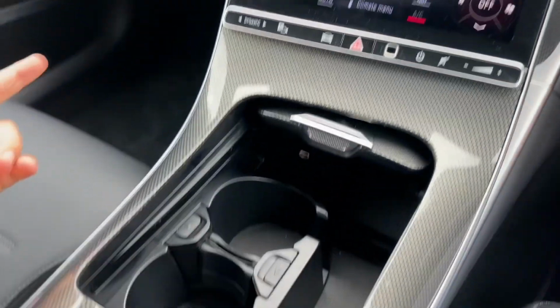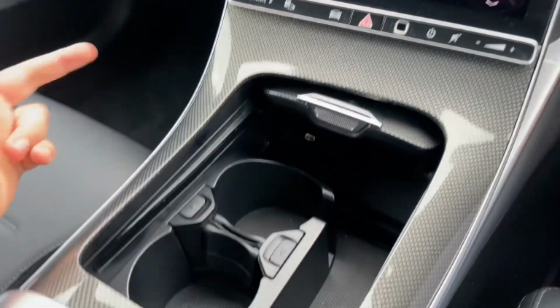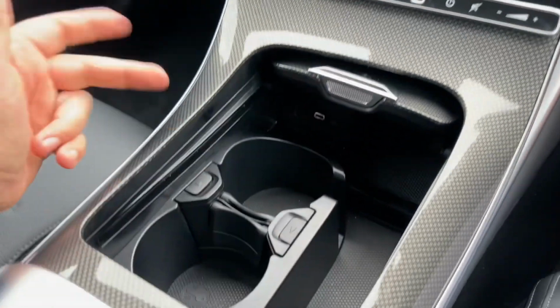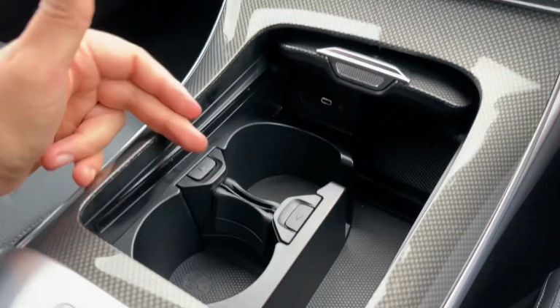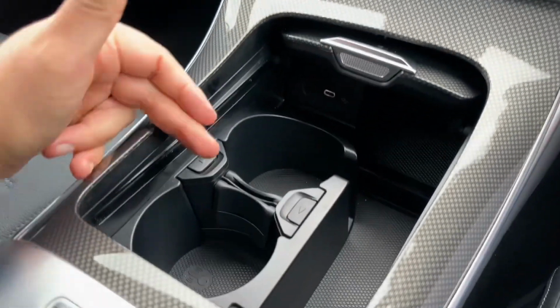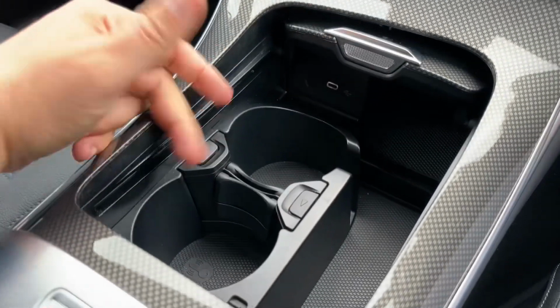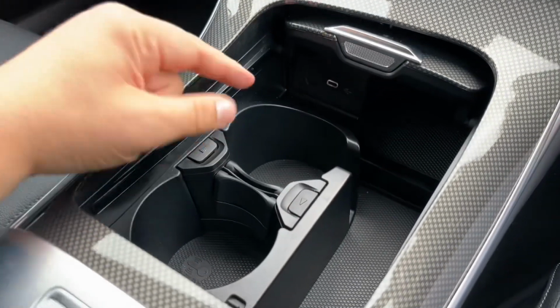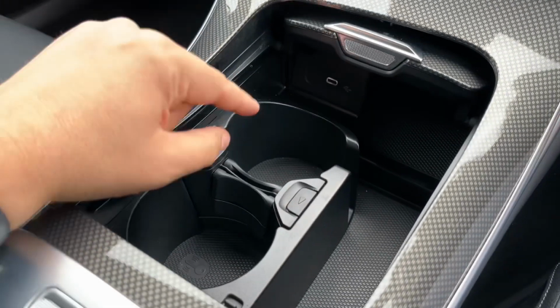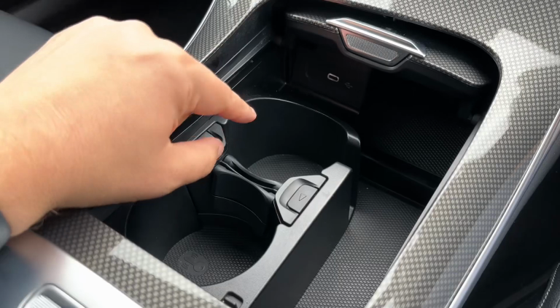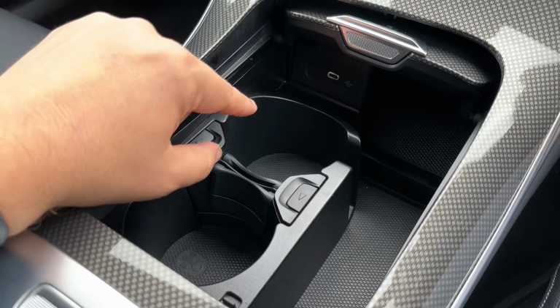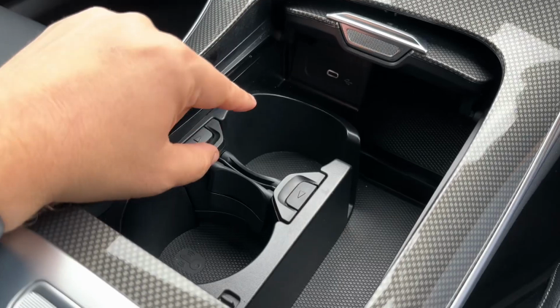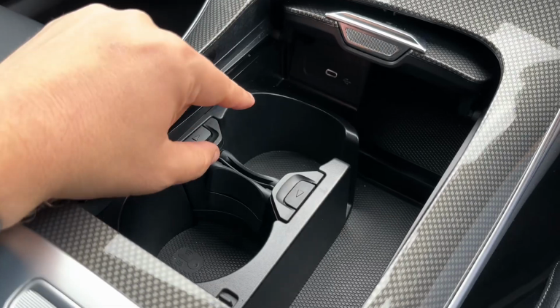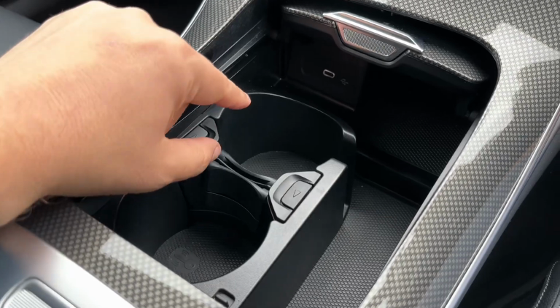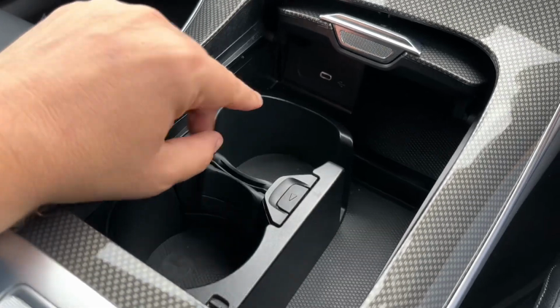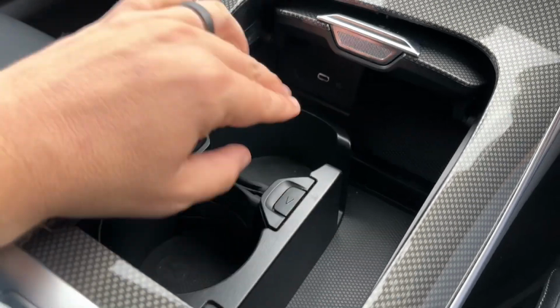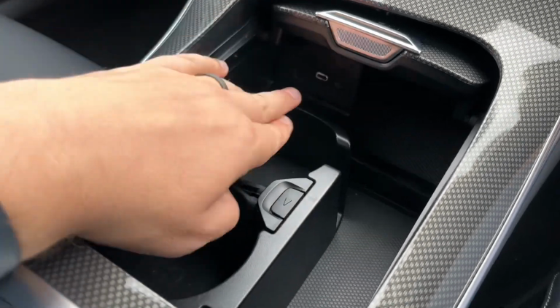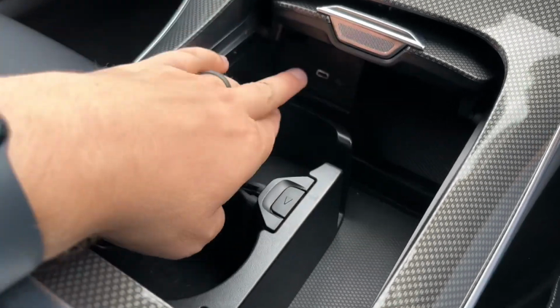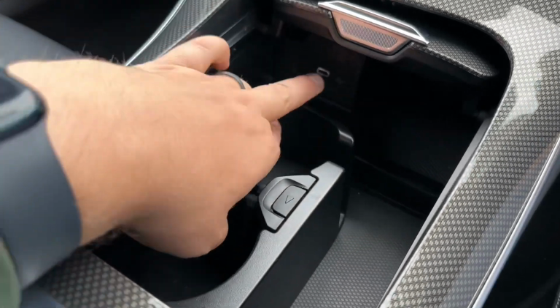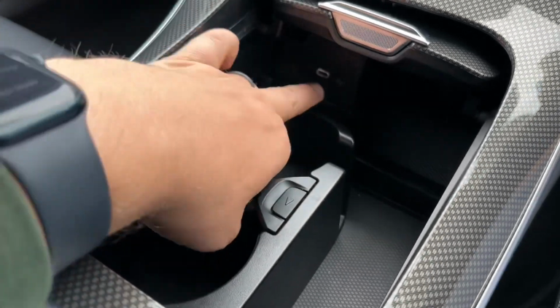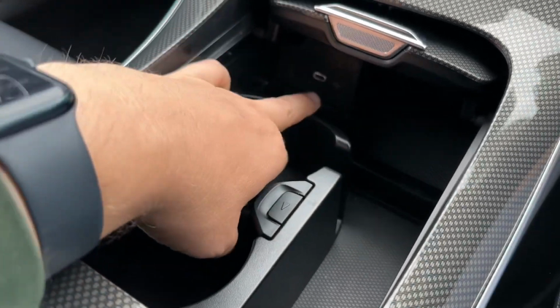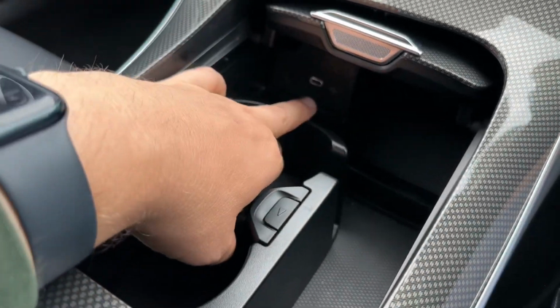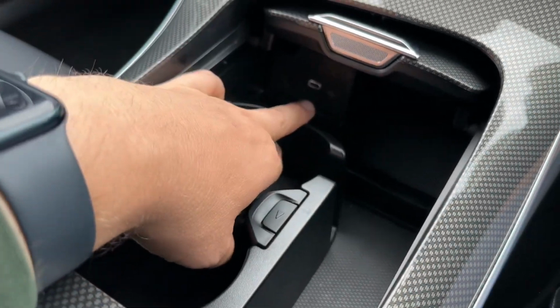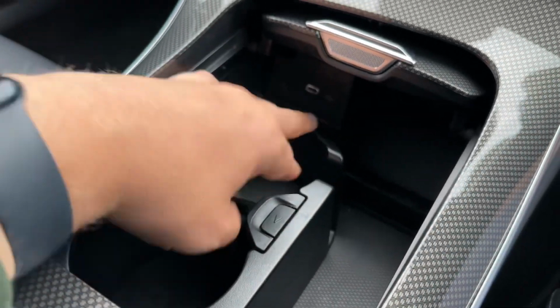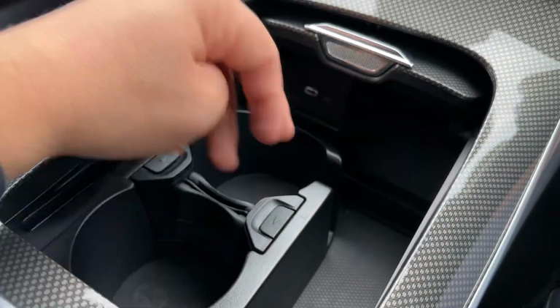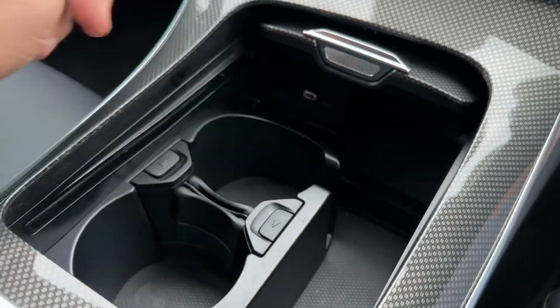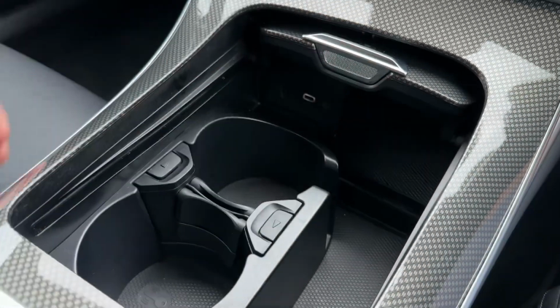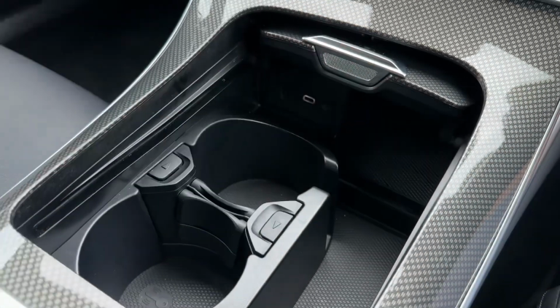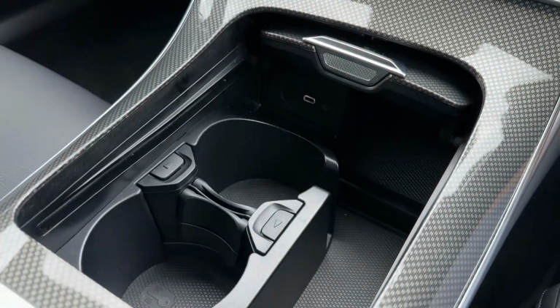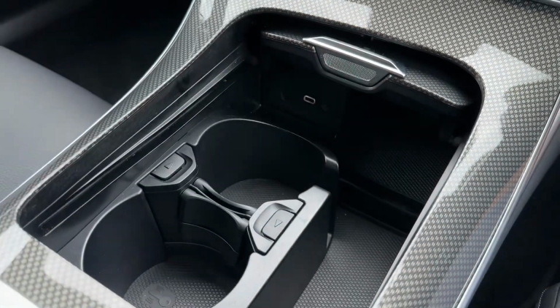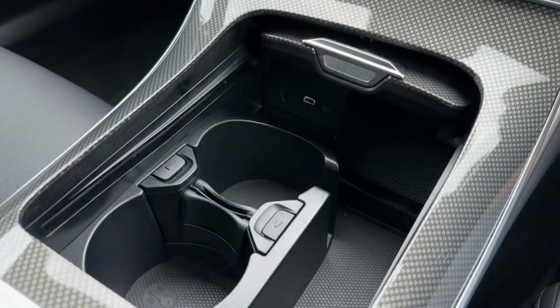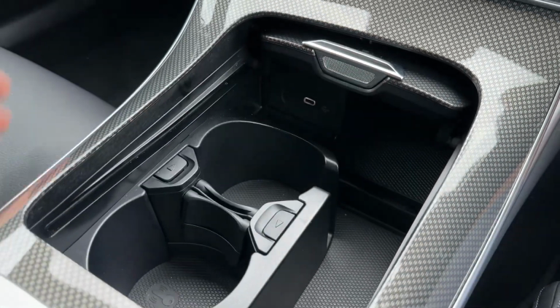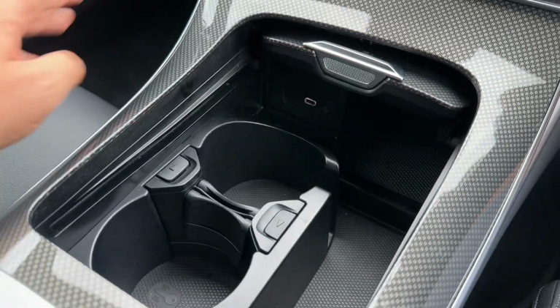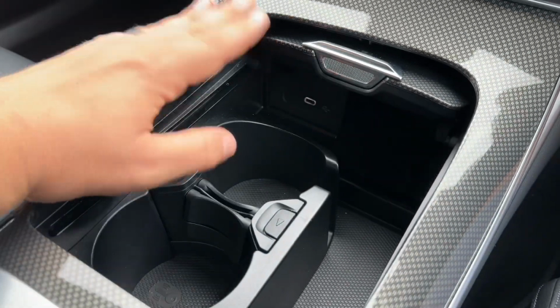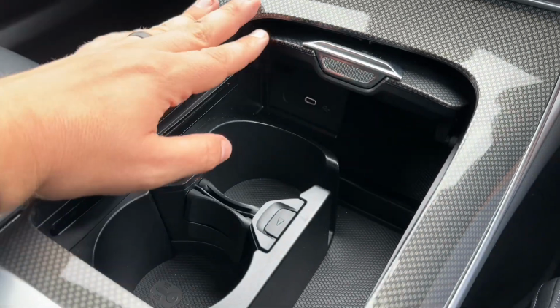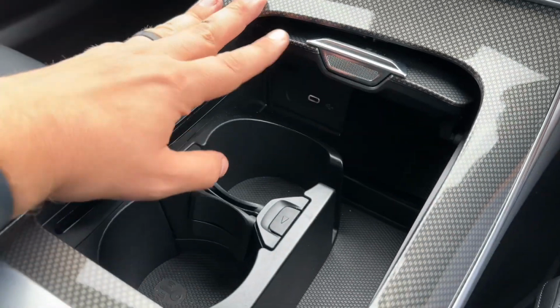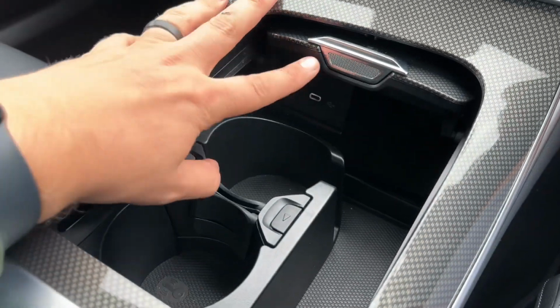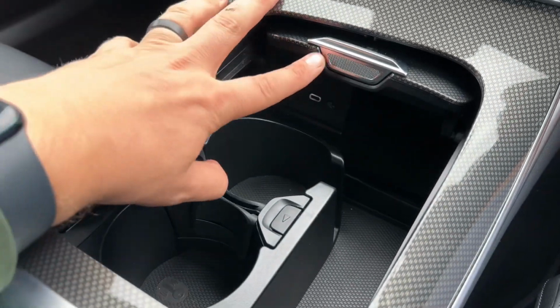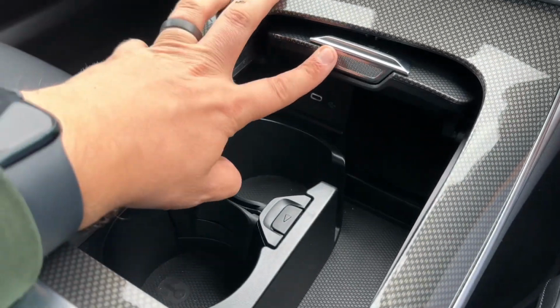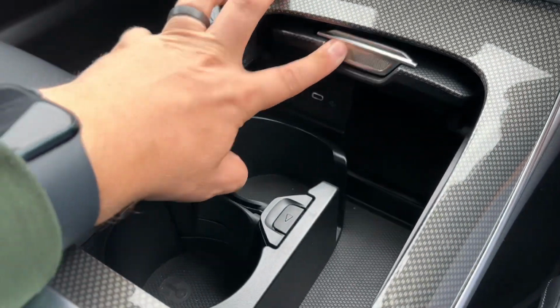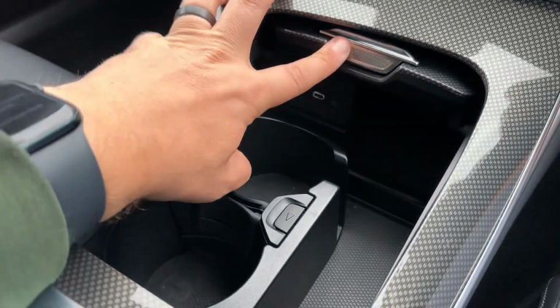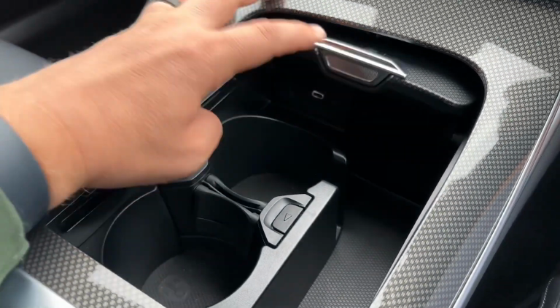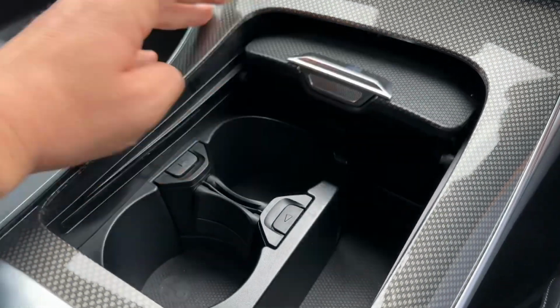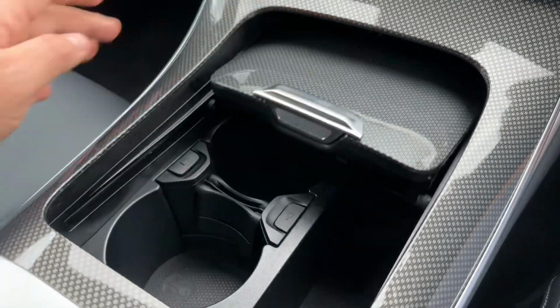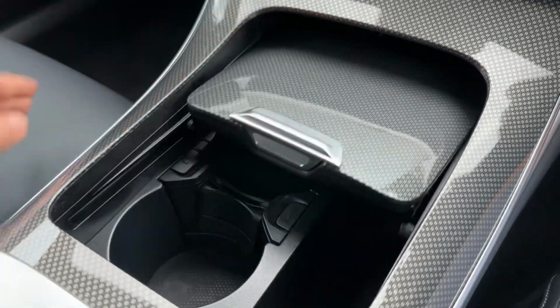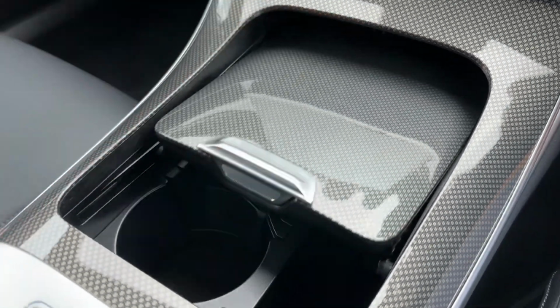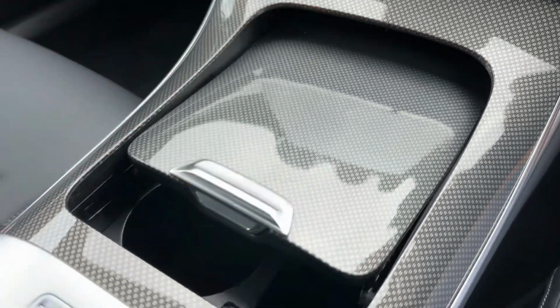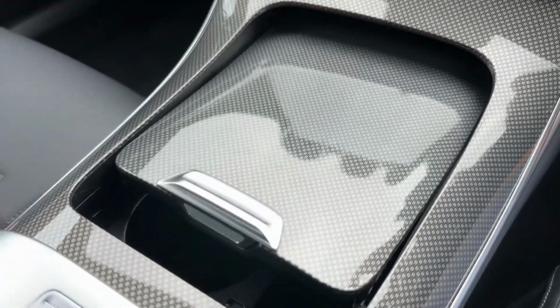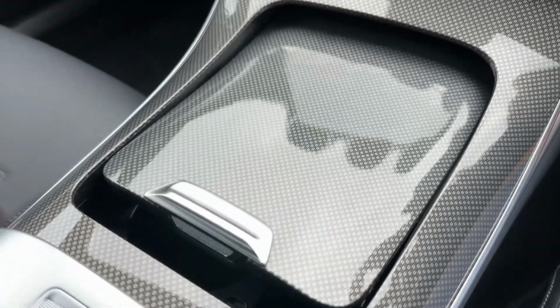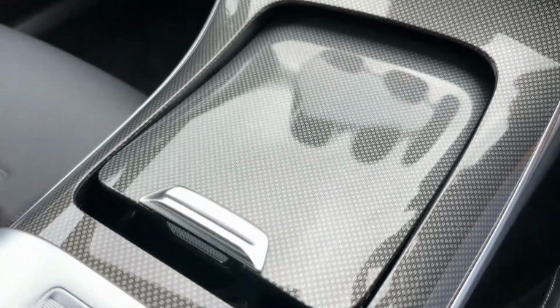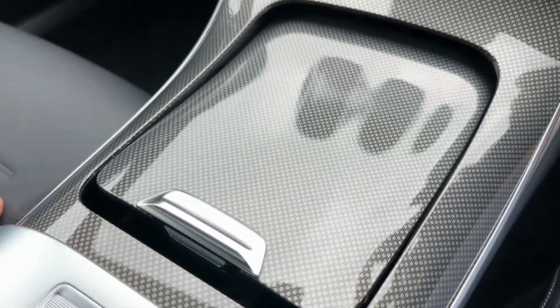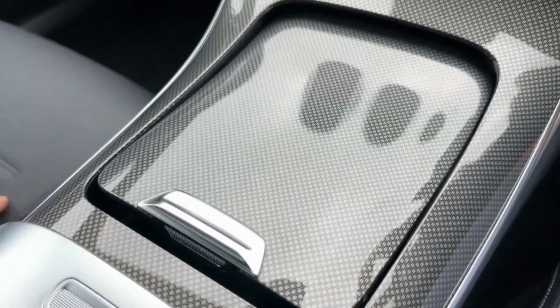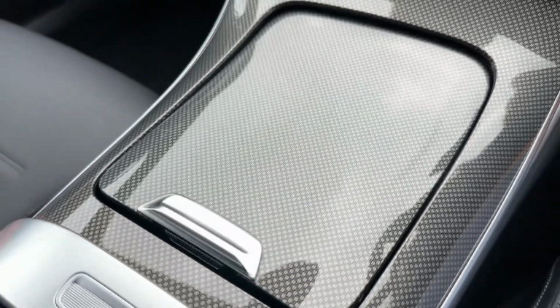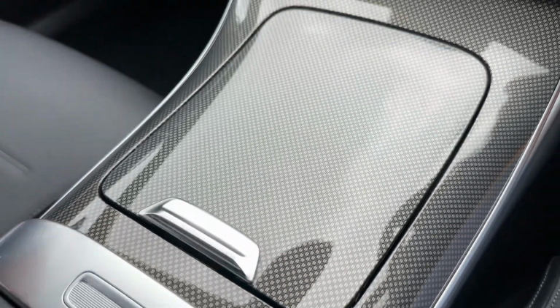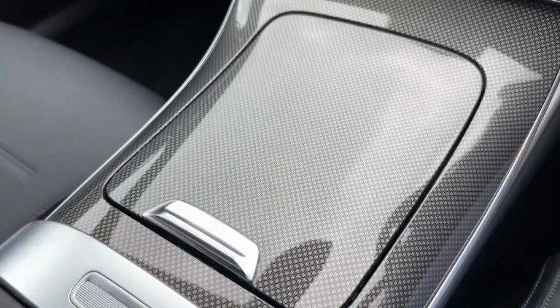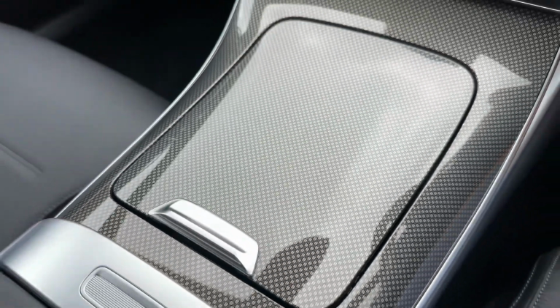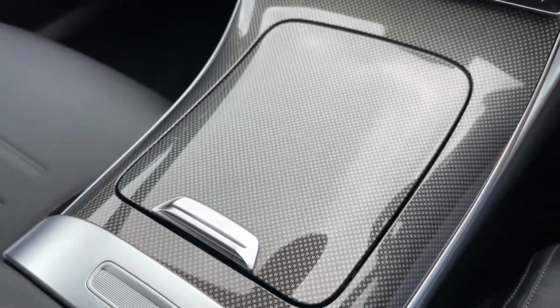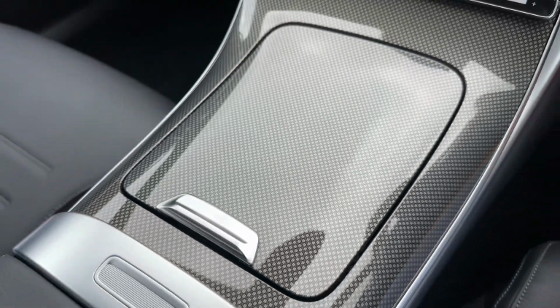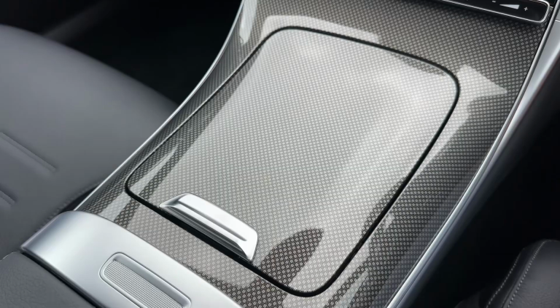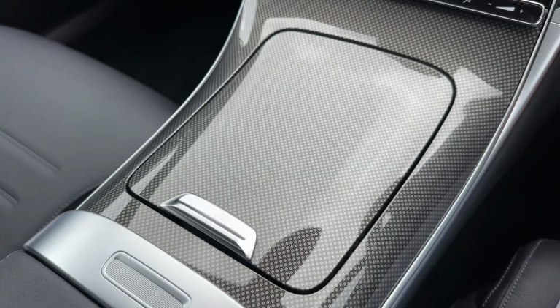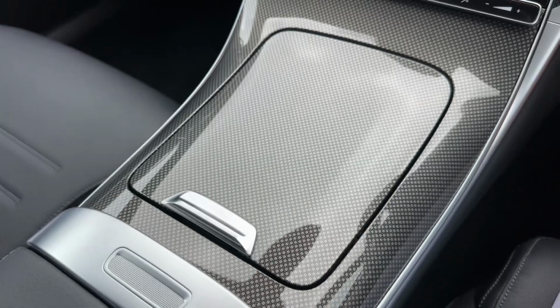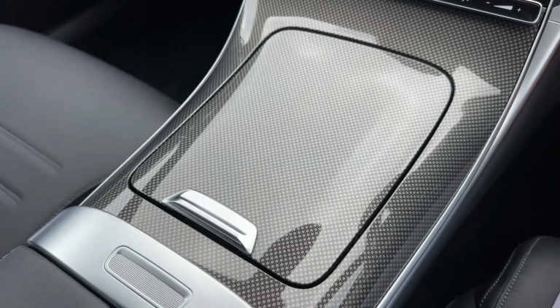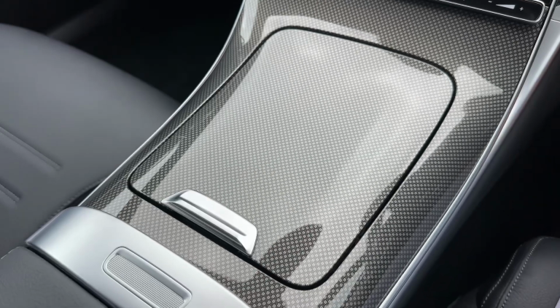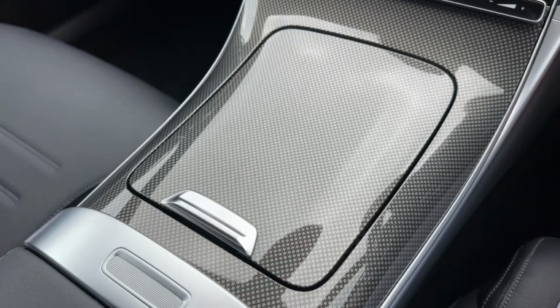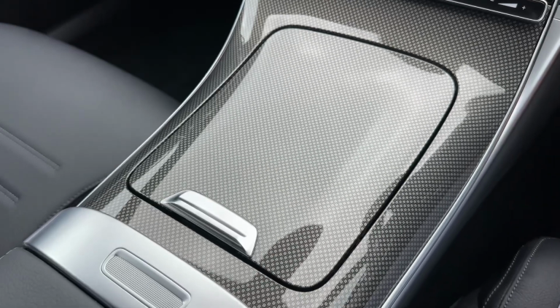Within this centre section we have two cupholders, a USB-C input, and plenty of storage. You can close that over should you wish to.